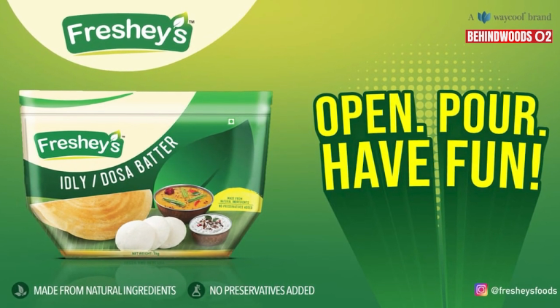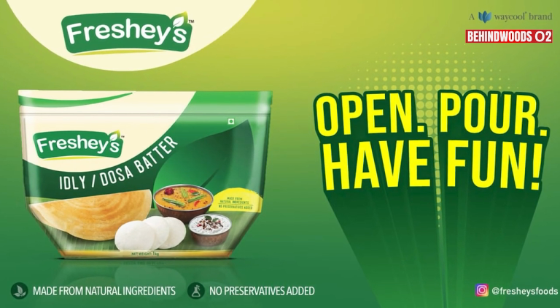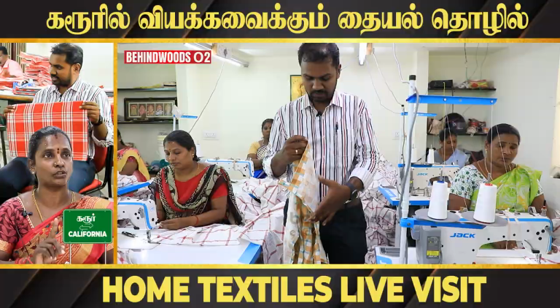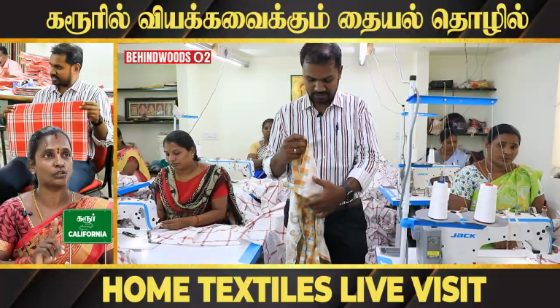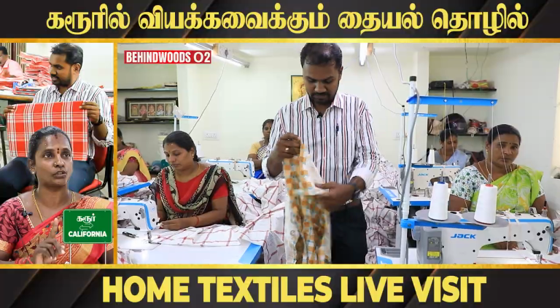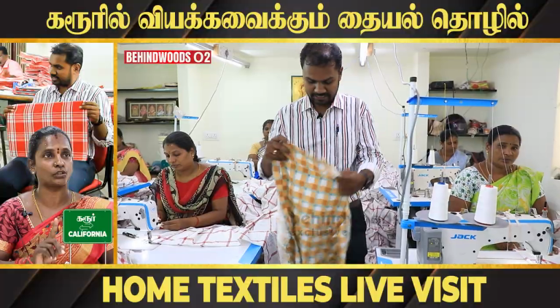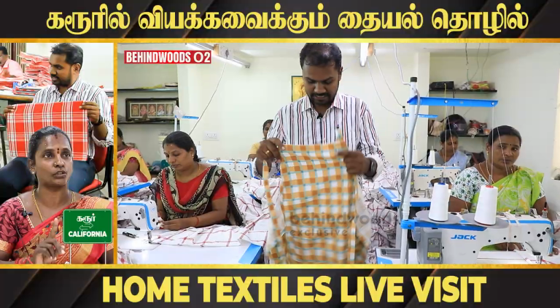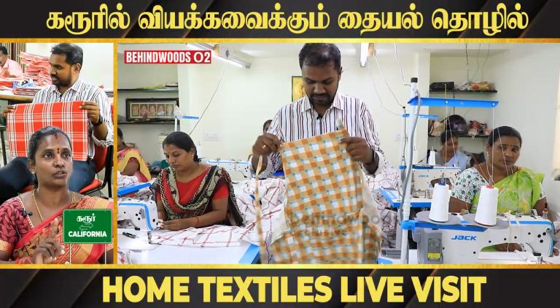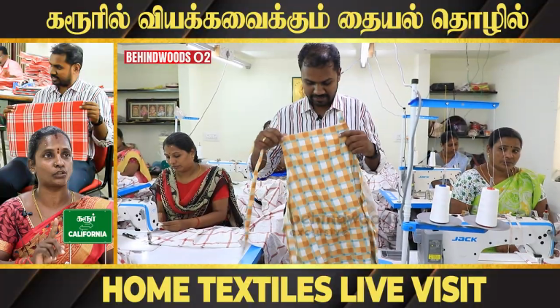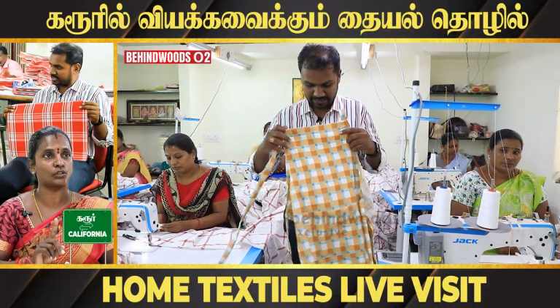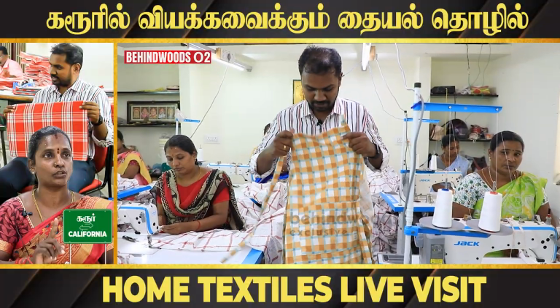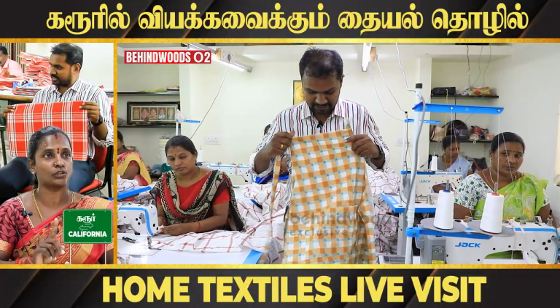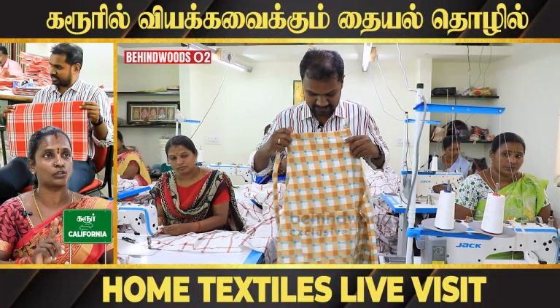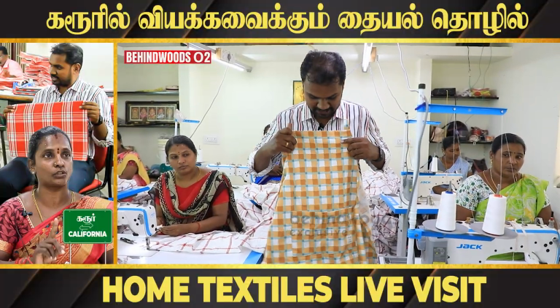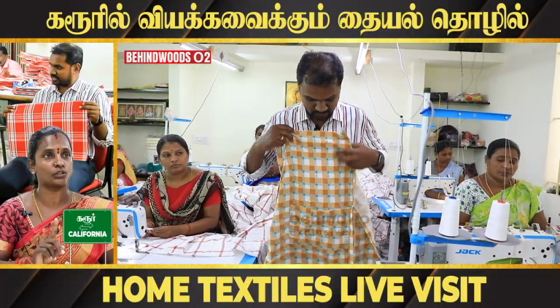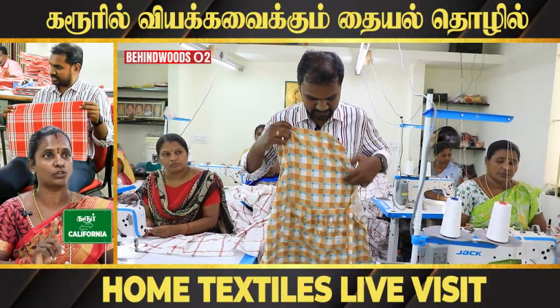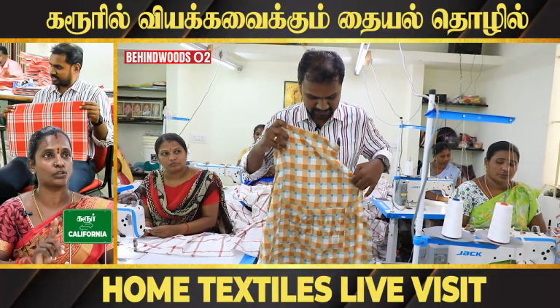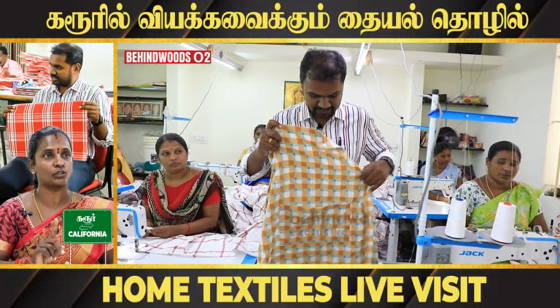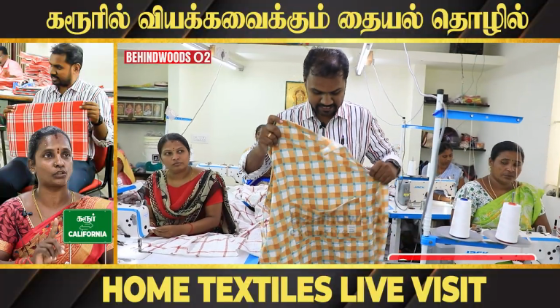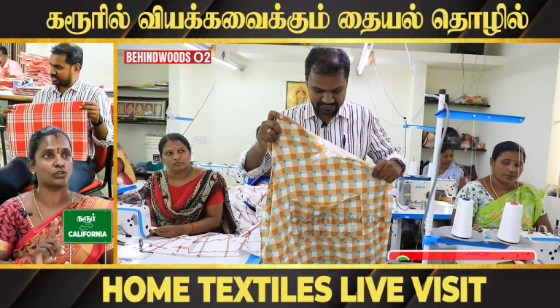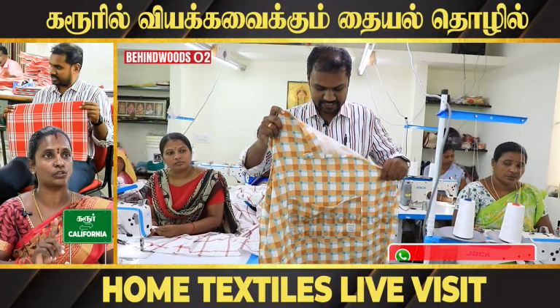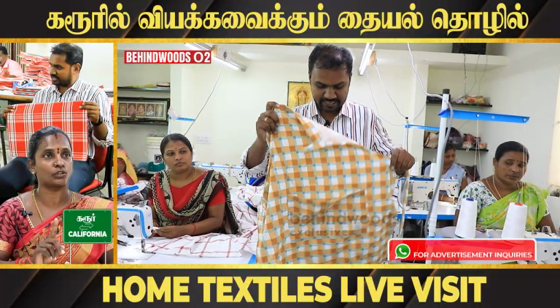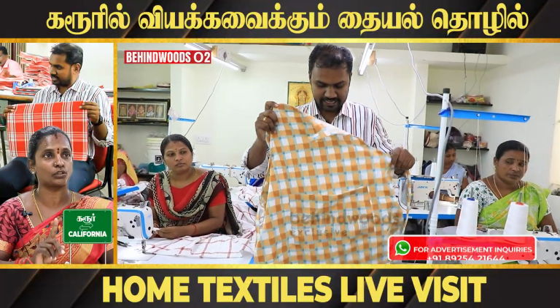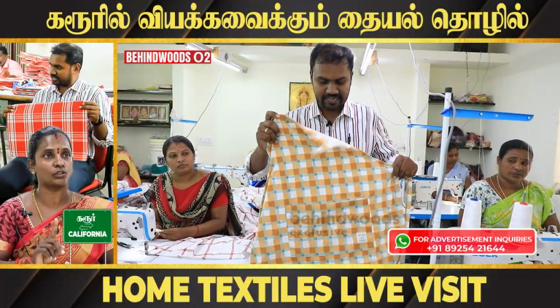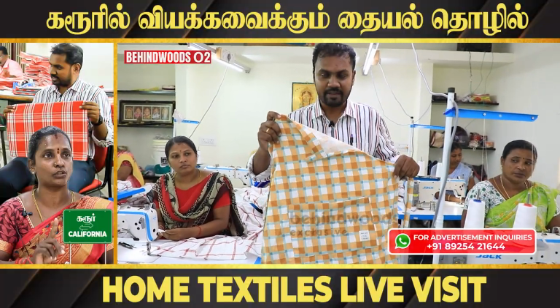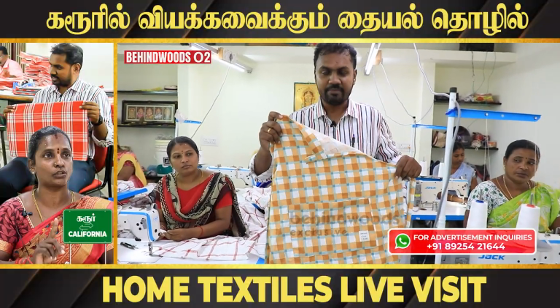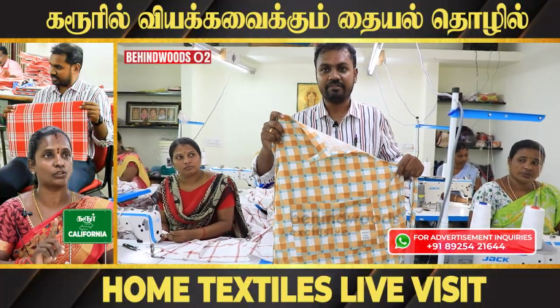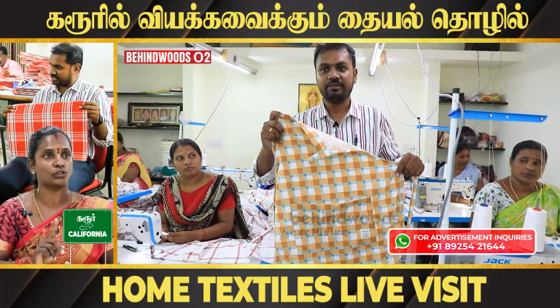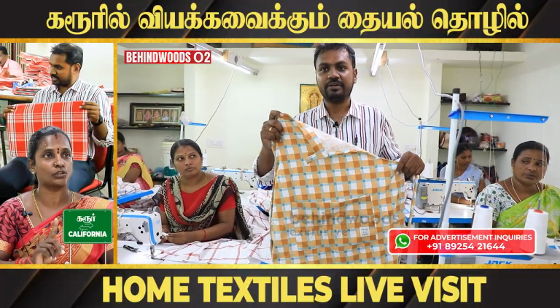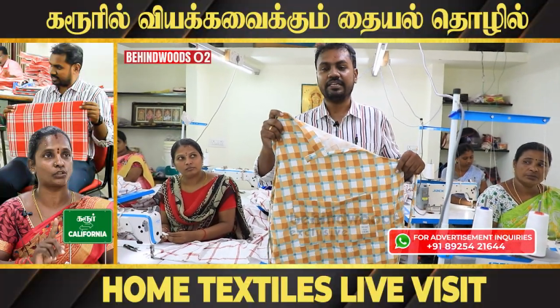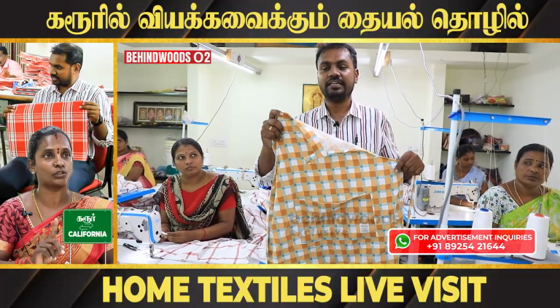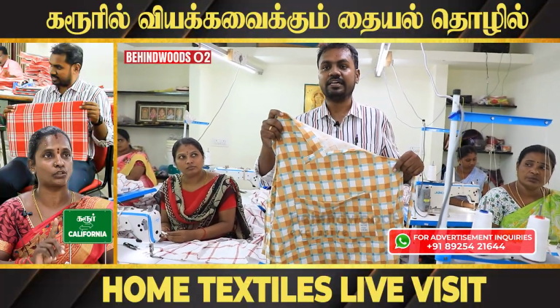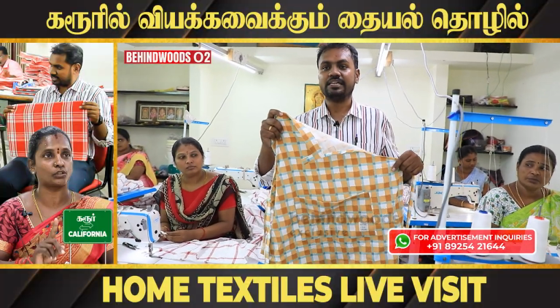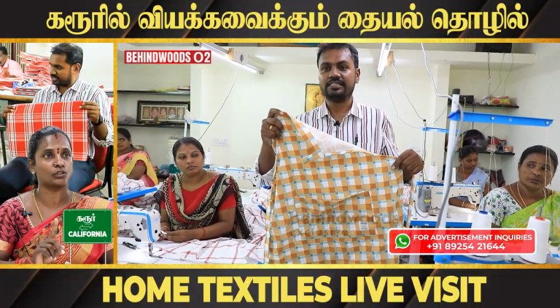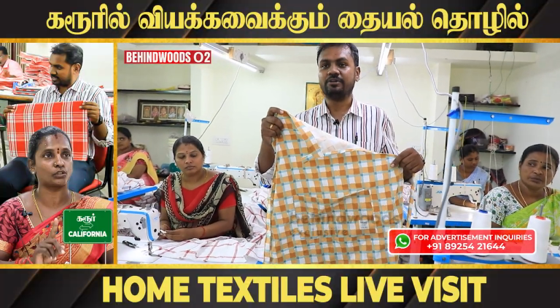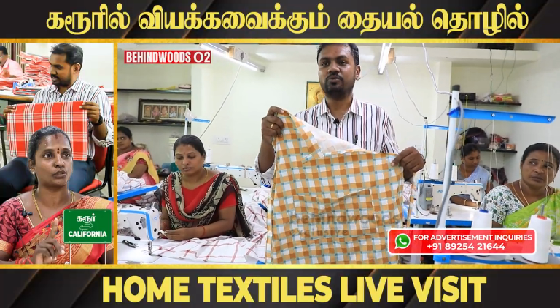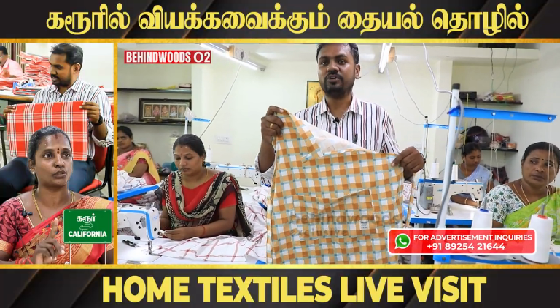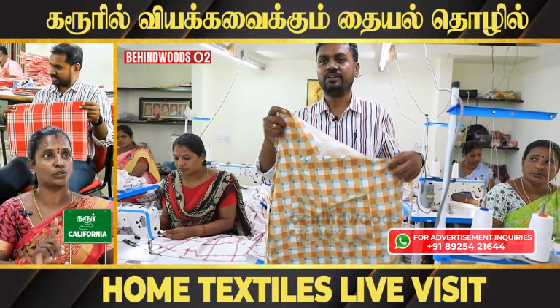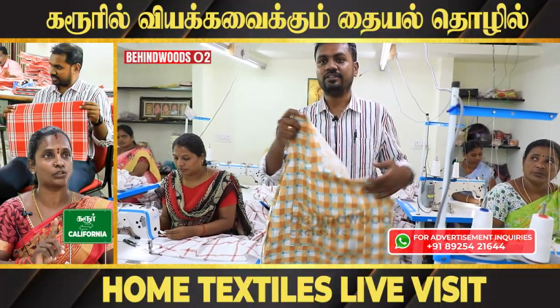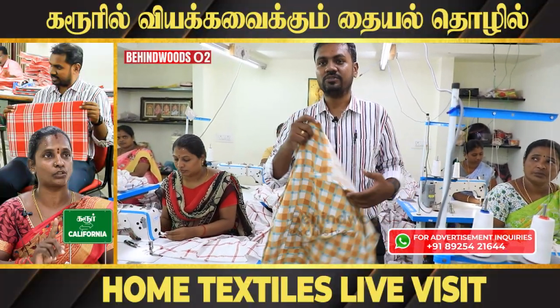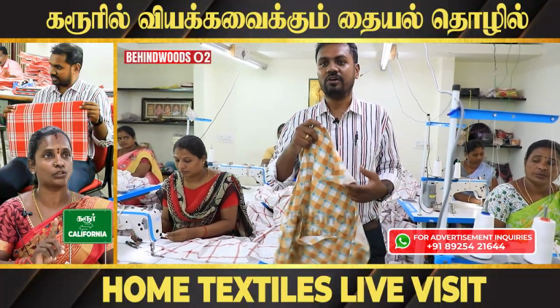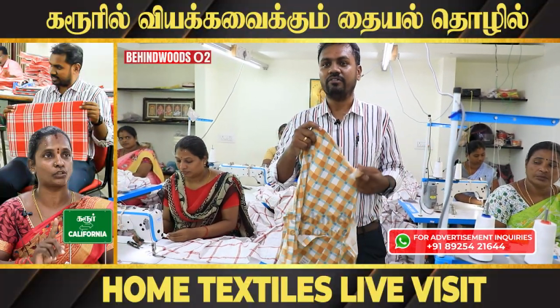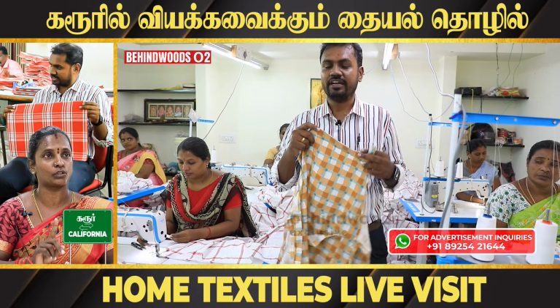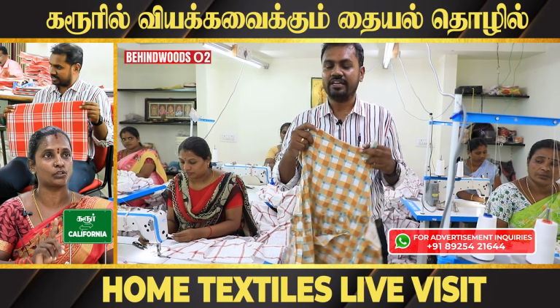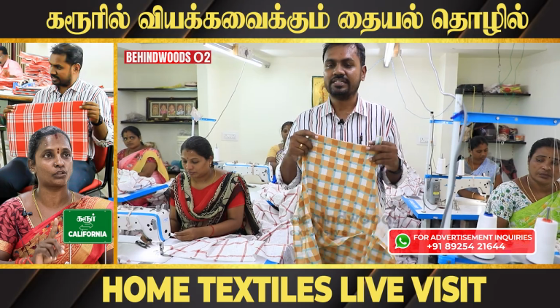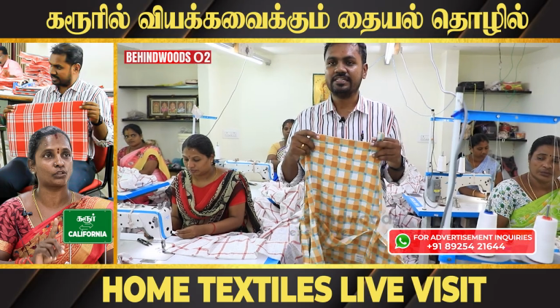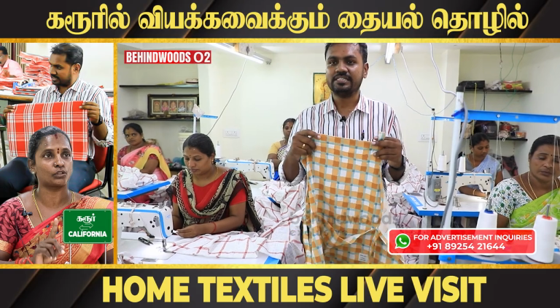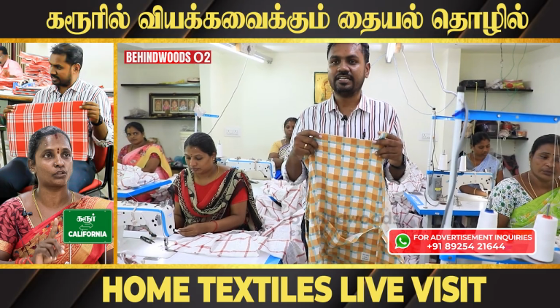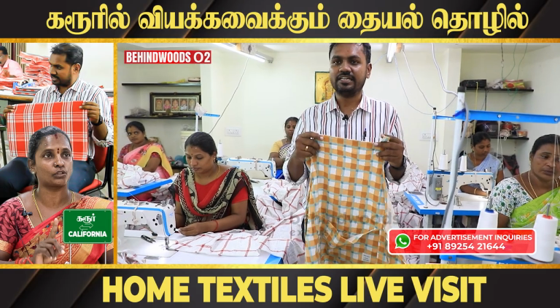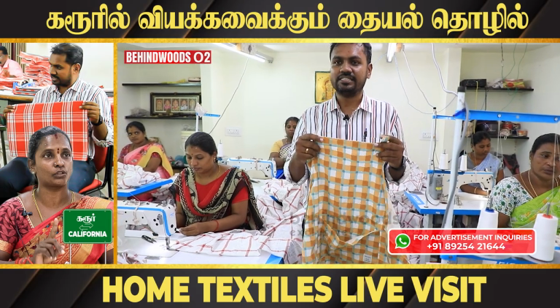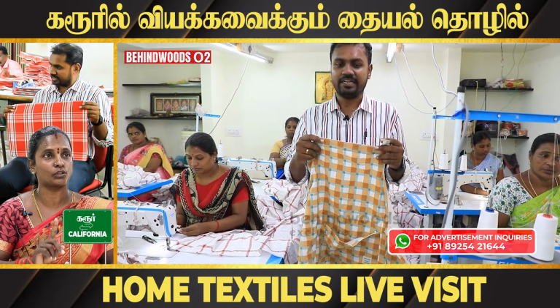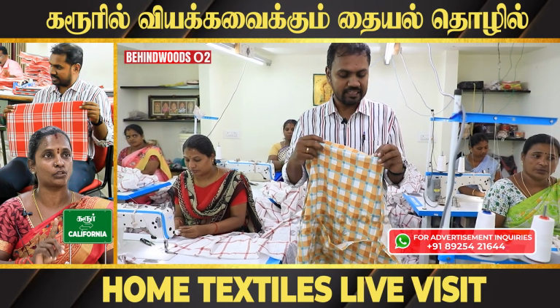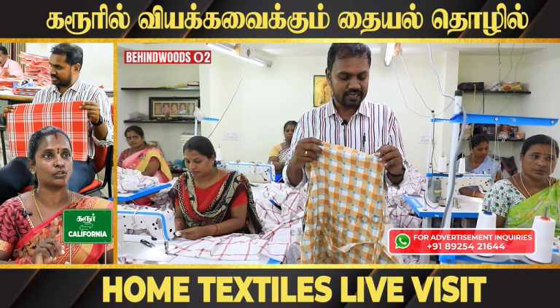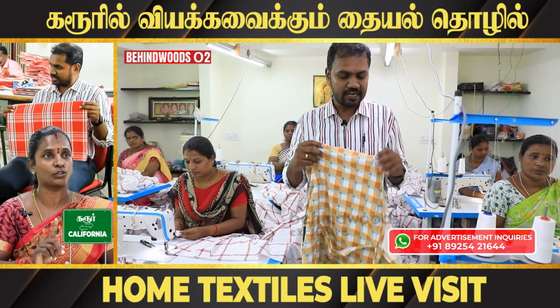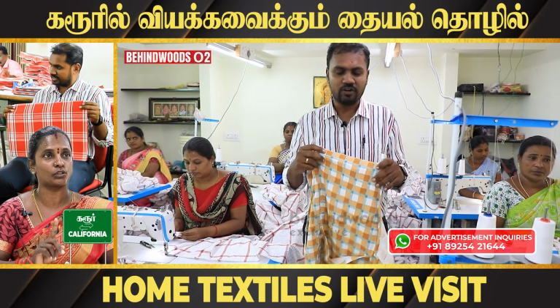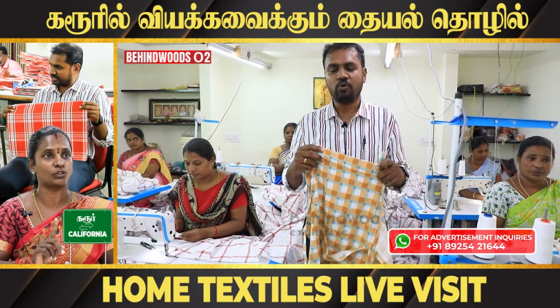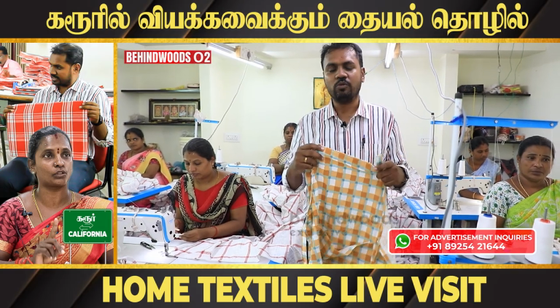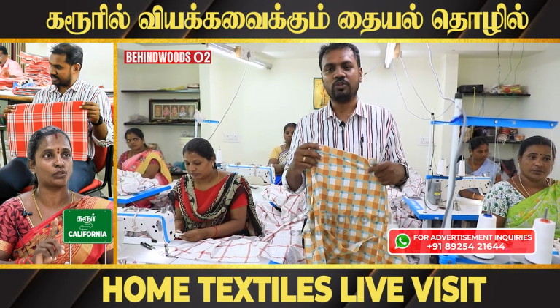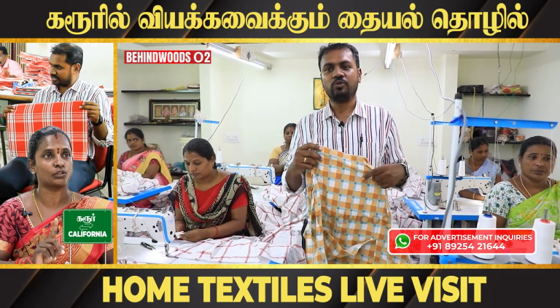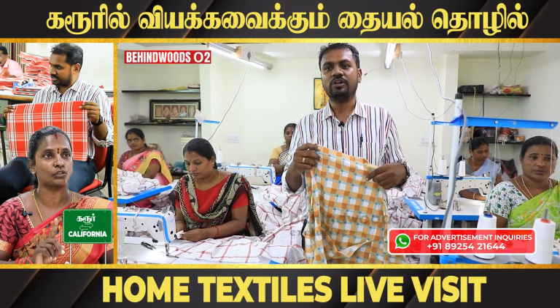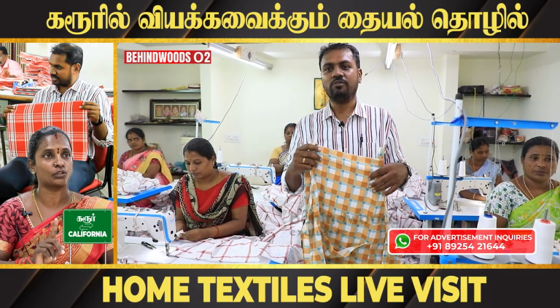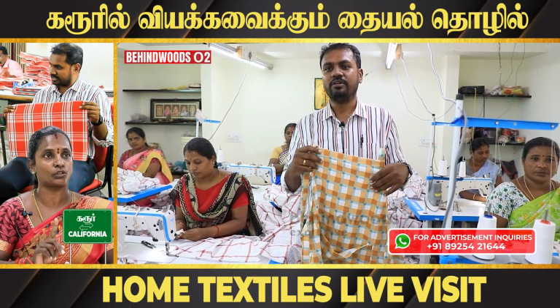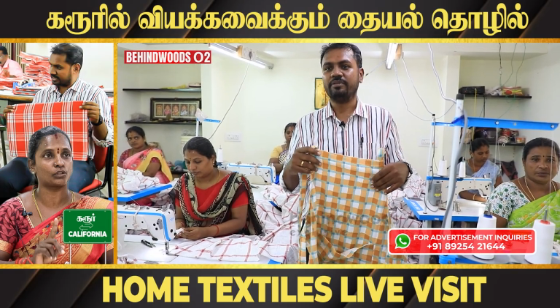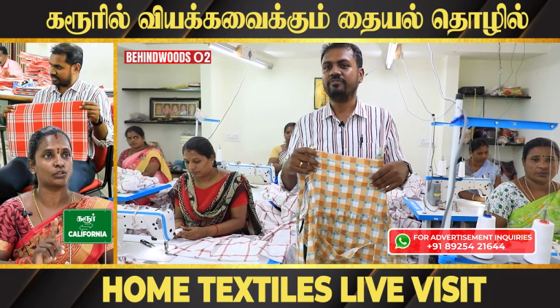So if you look at the apron — the size, design — what size, what design, what color, tone the customer prefers.